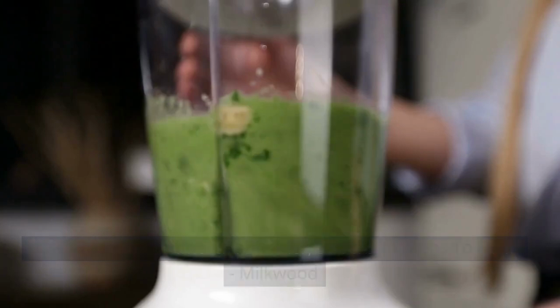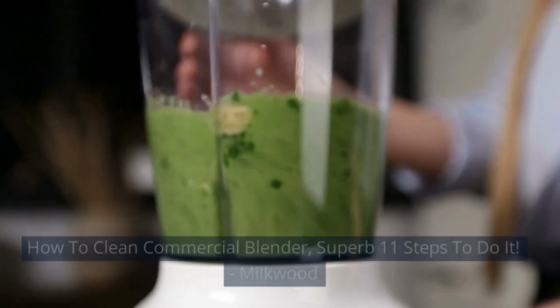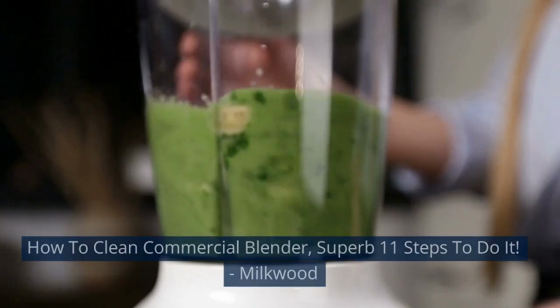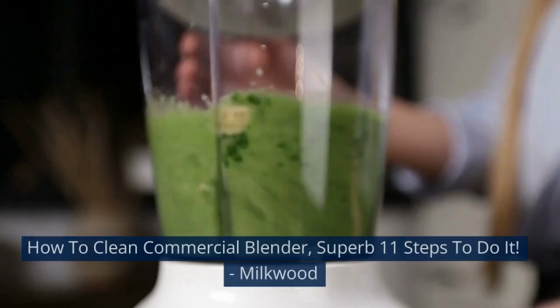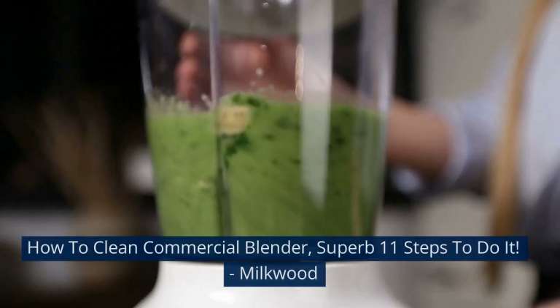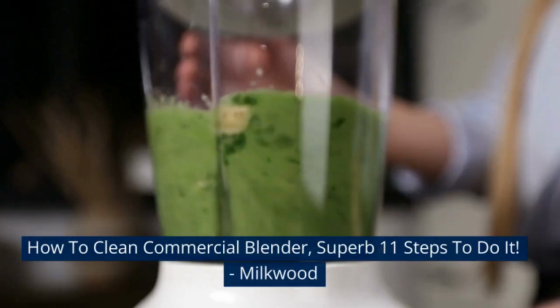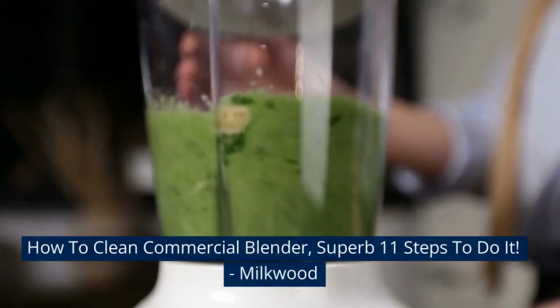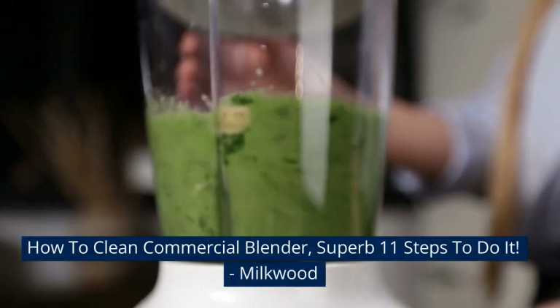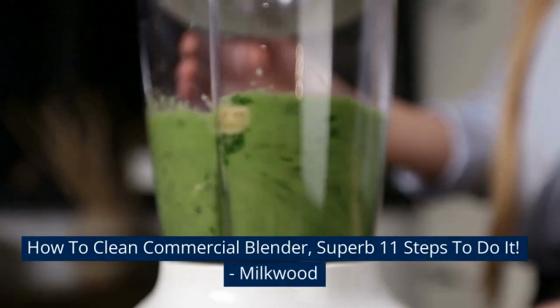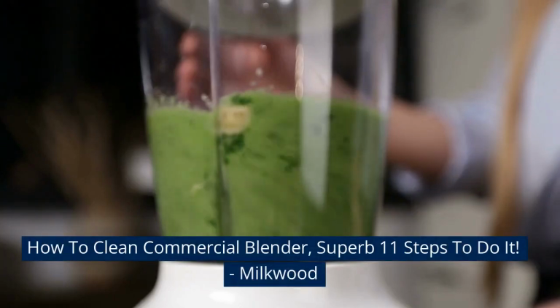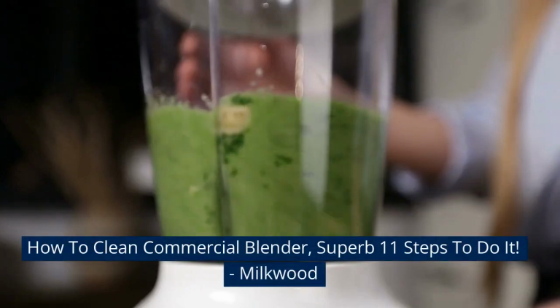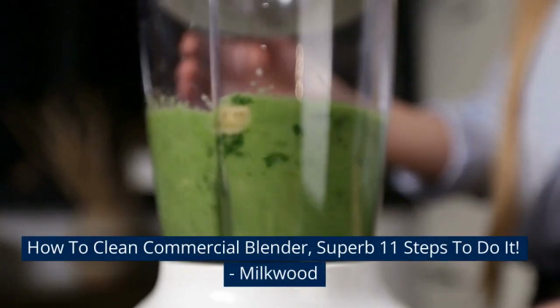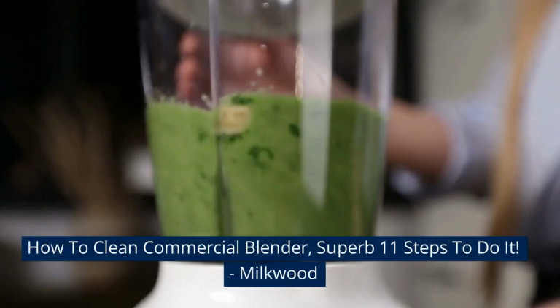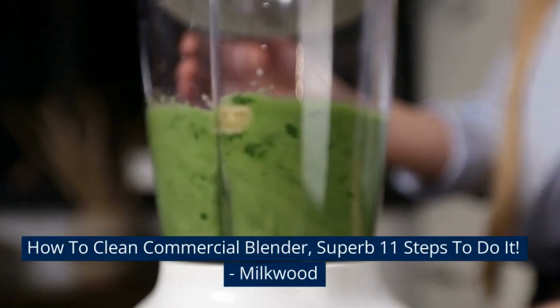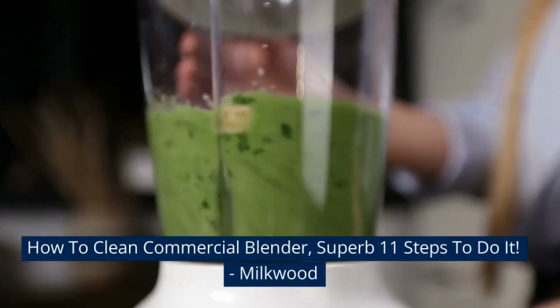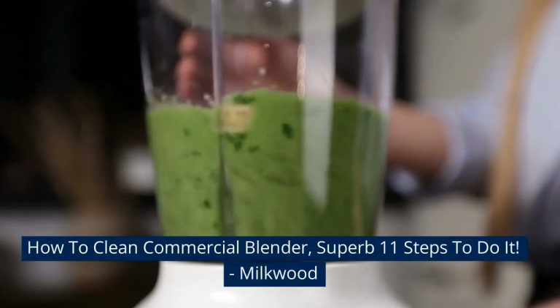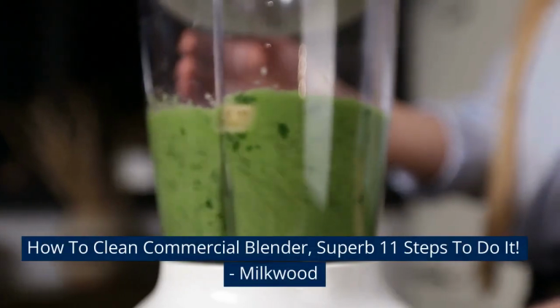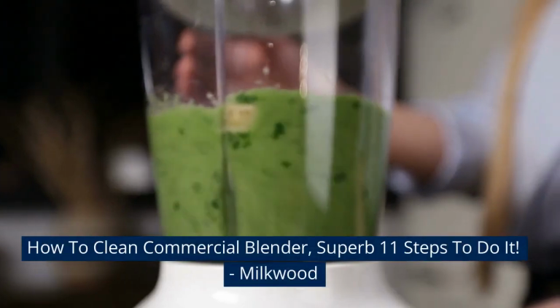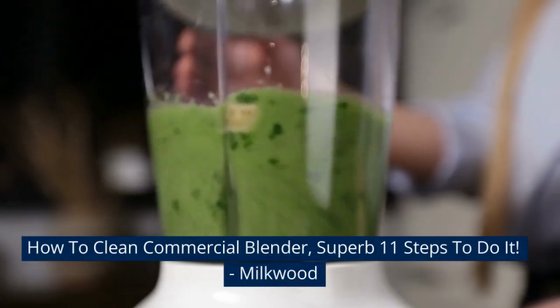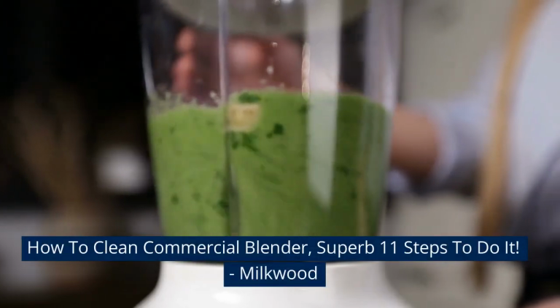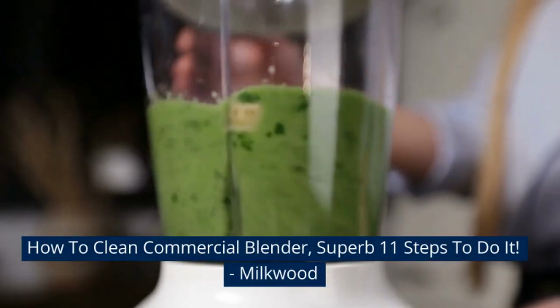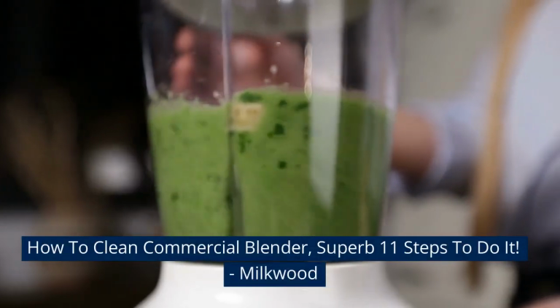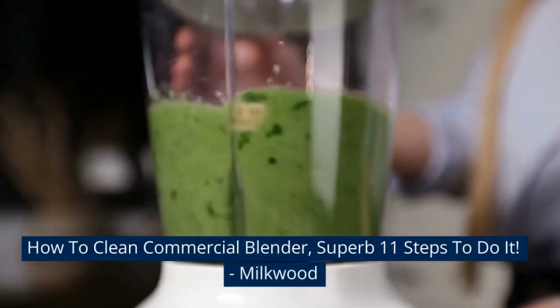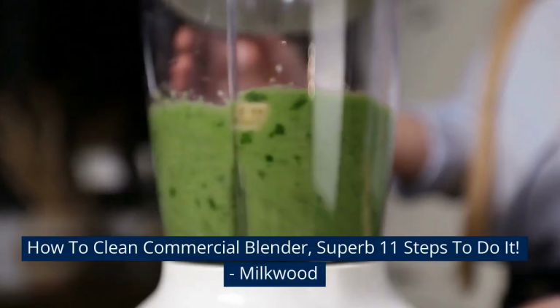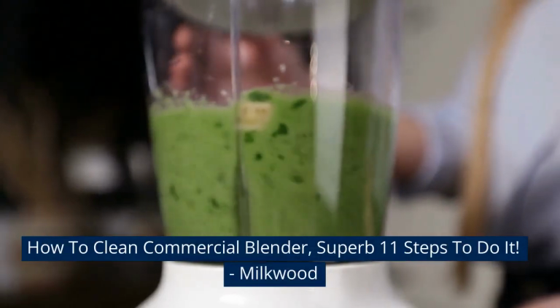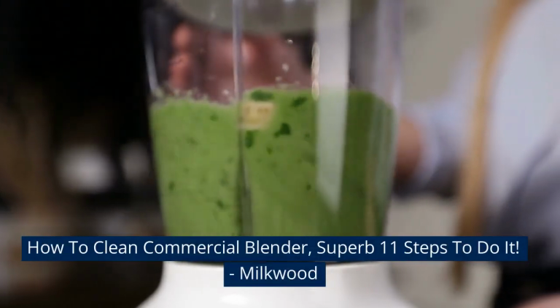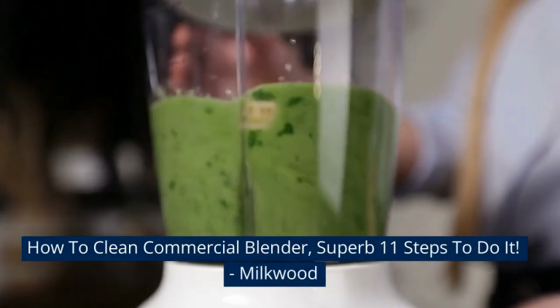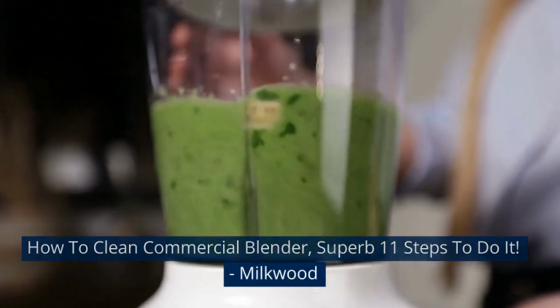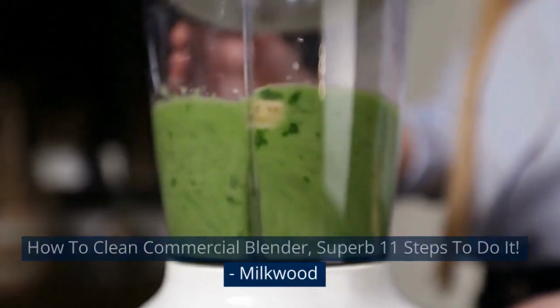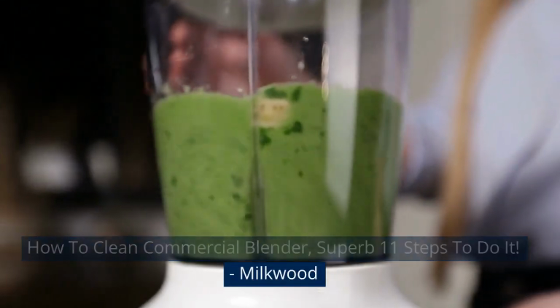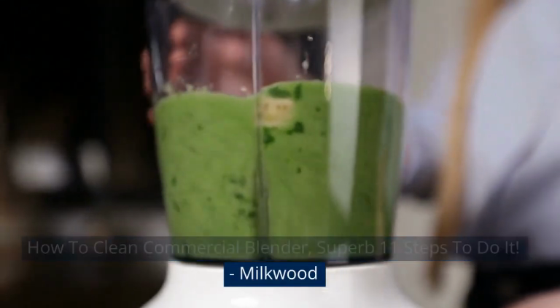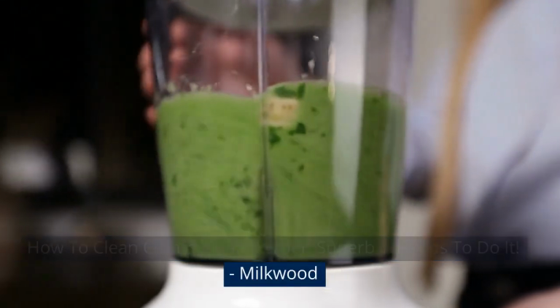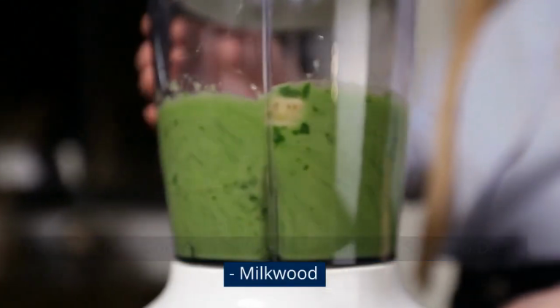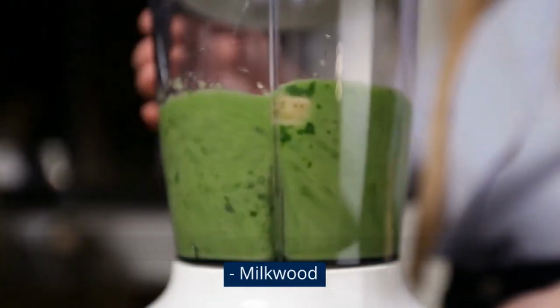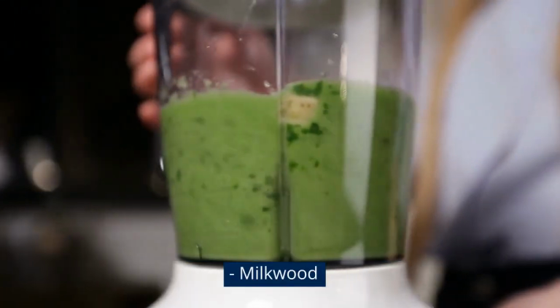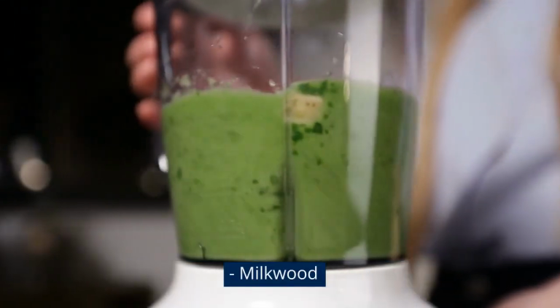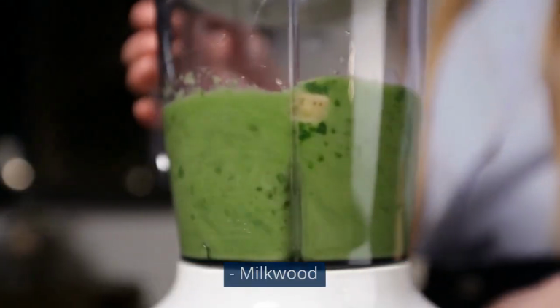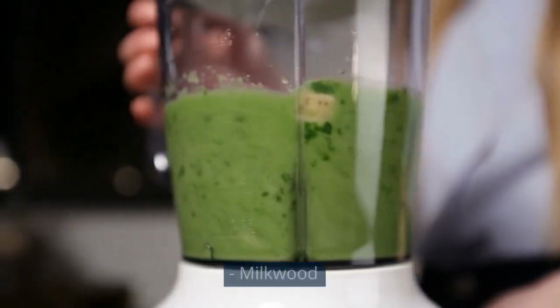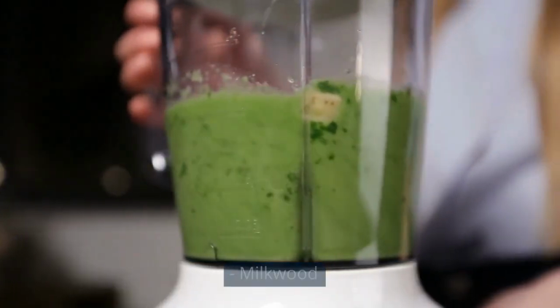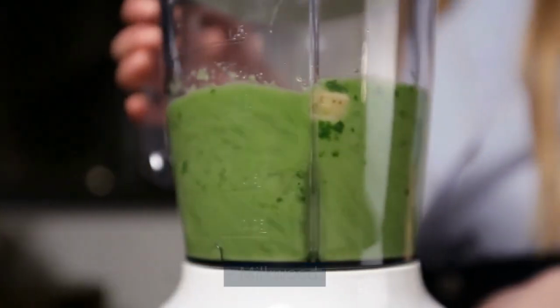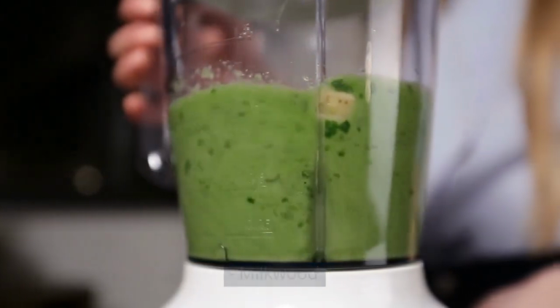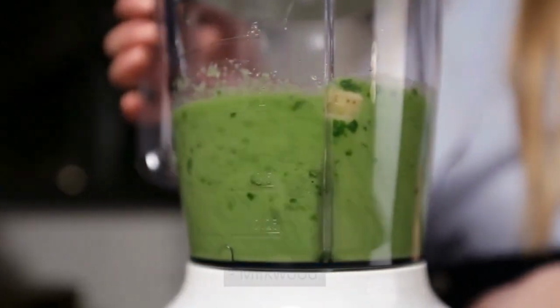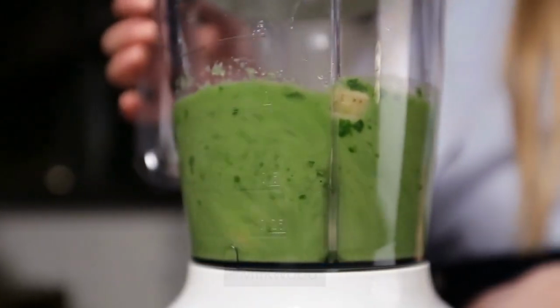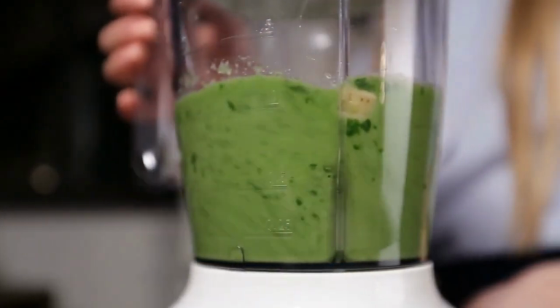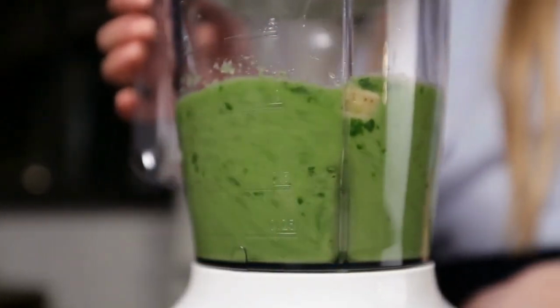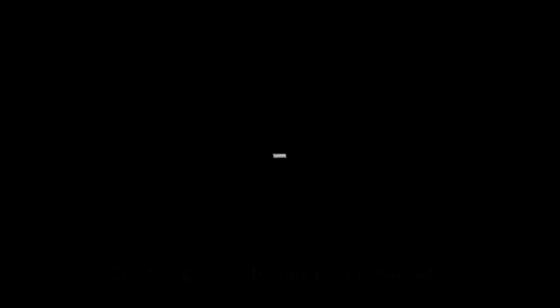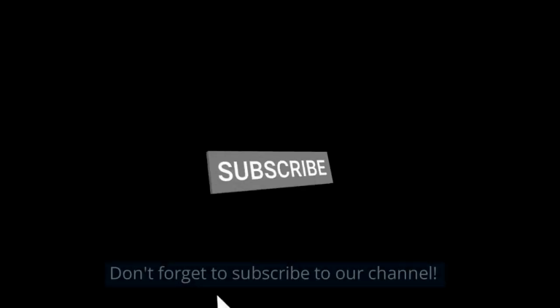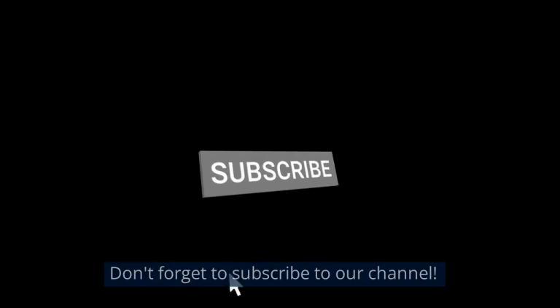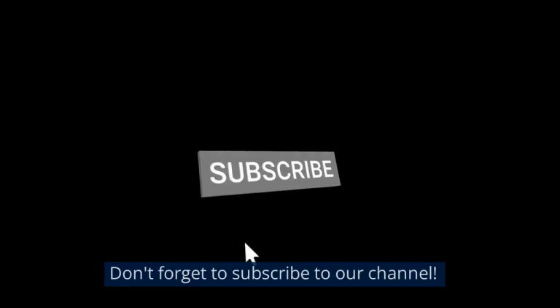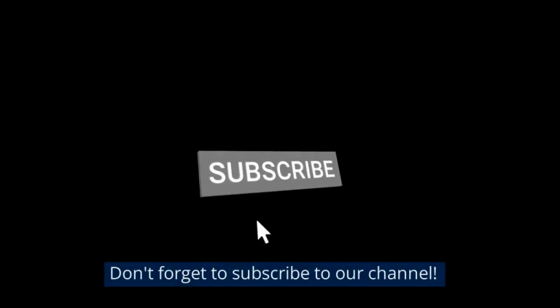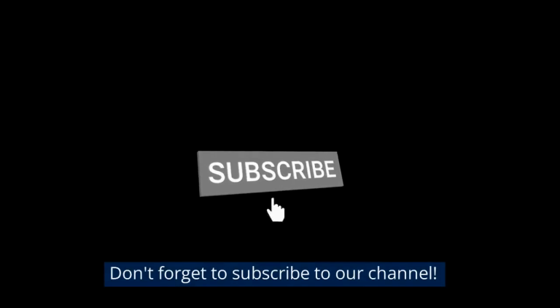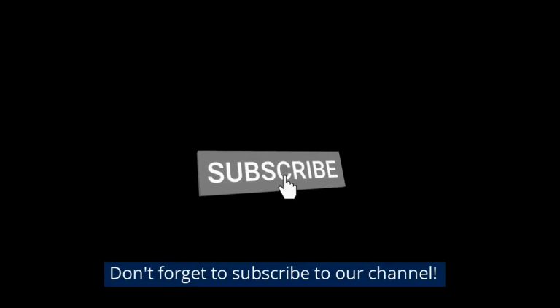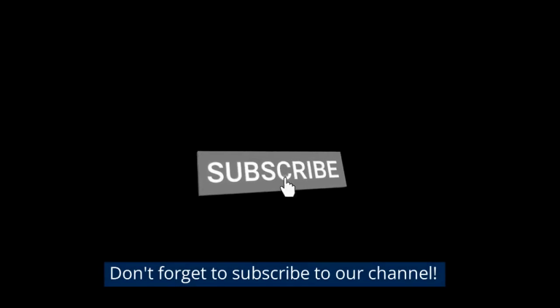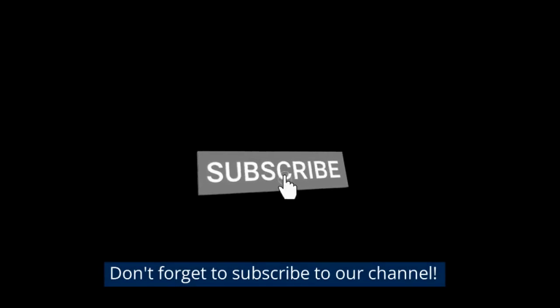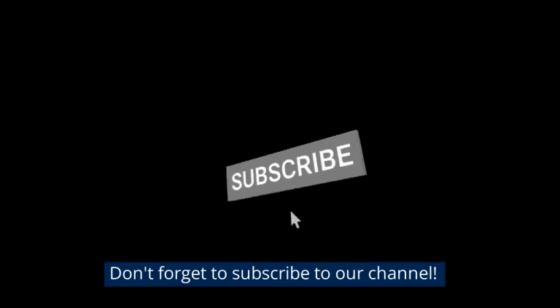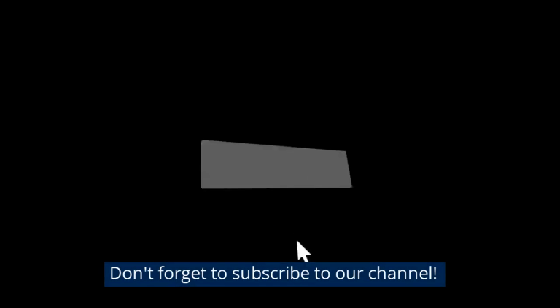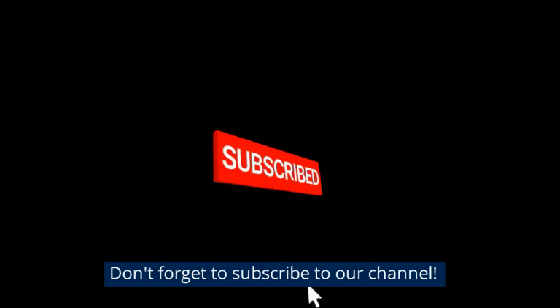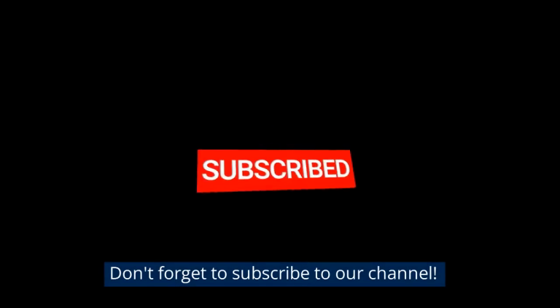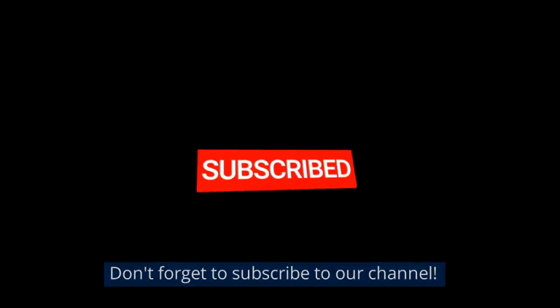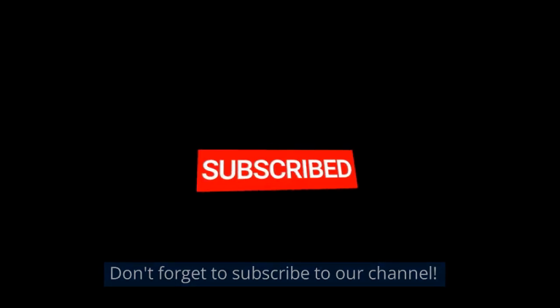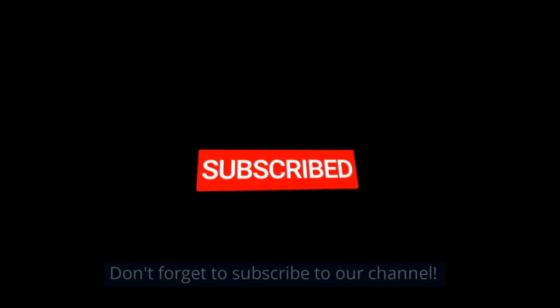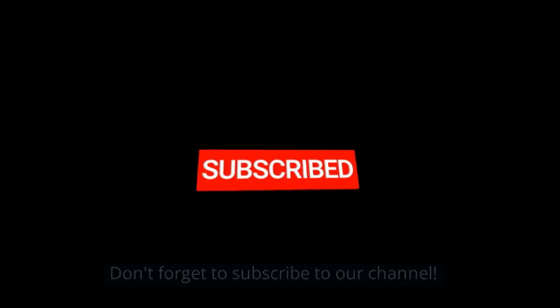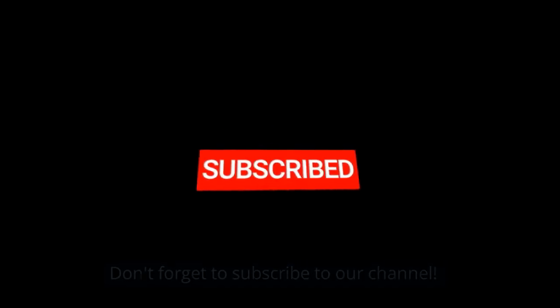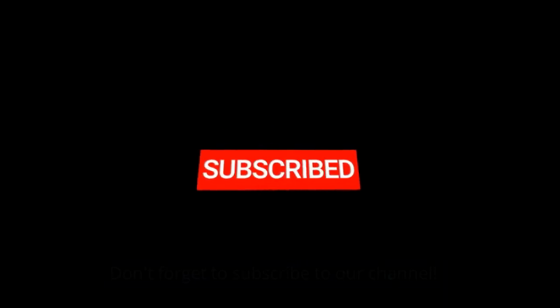How to clean a commercial blender — 11 superb steps to do it. Don't forget to subscribe to our channel.